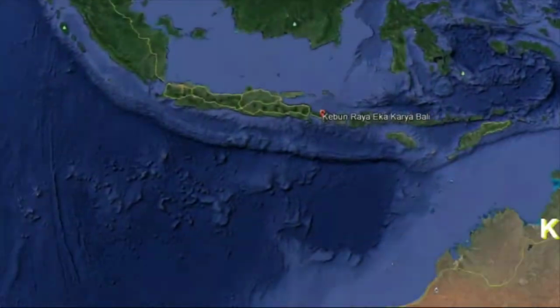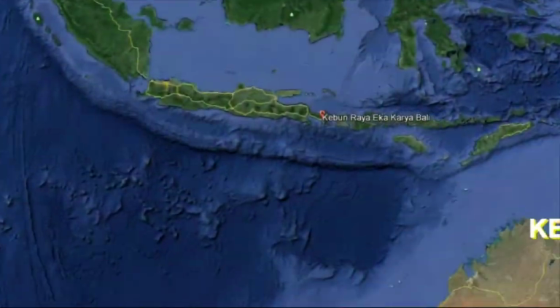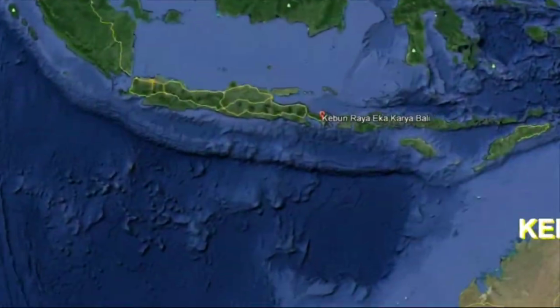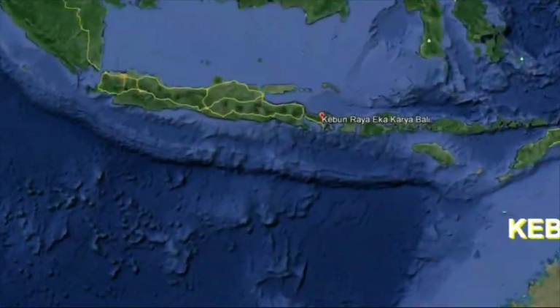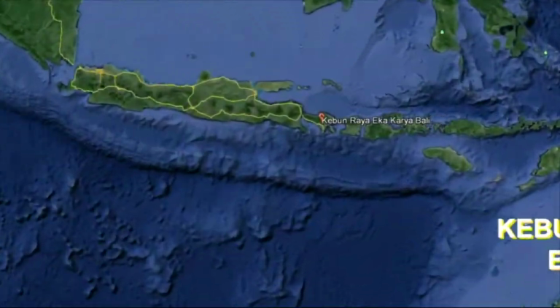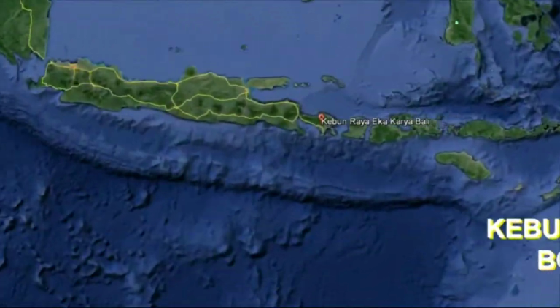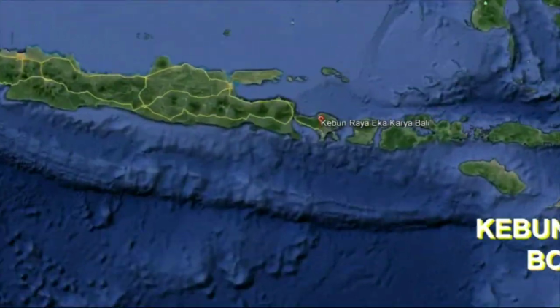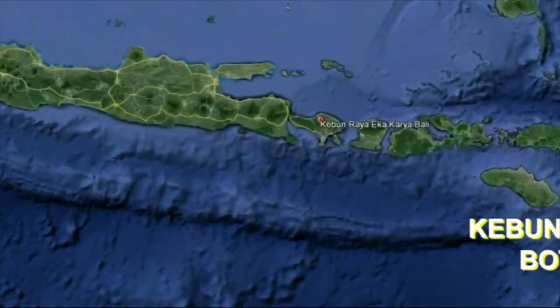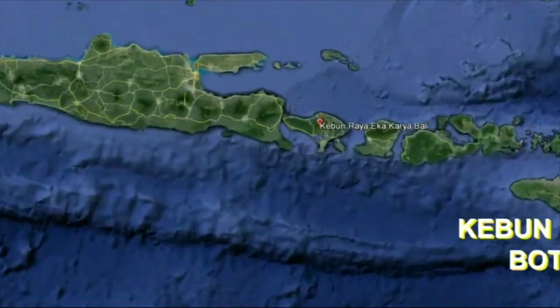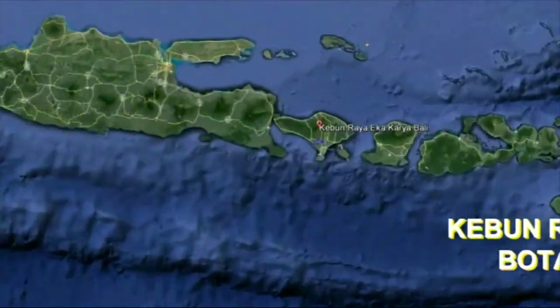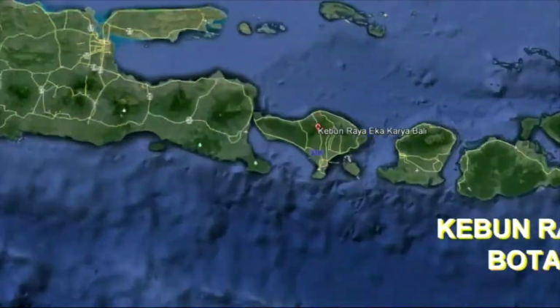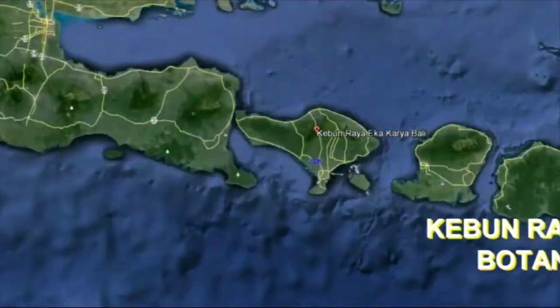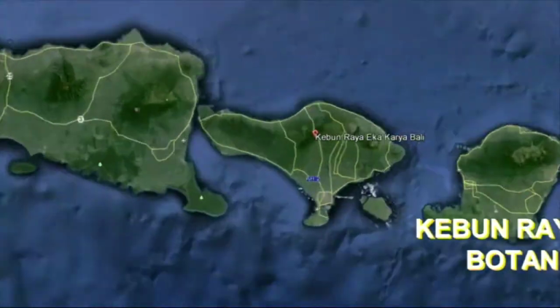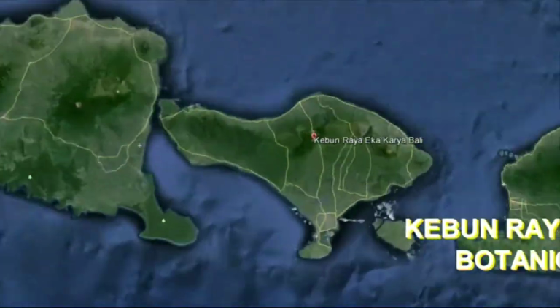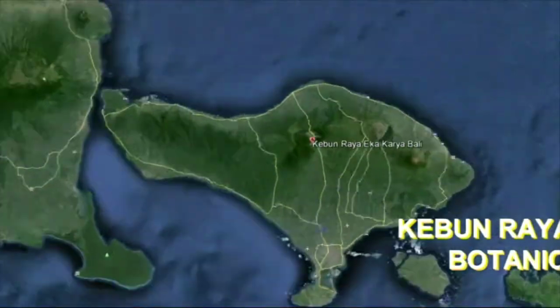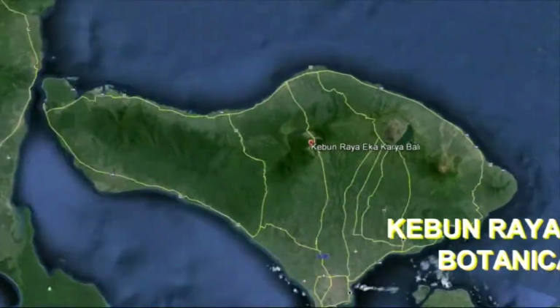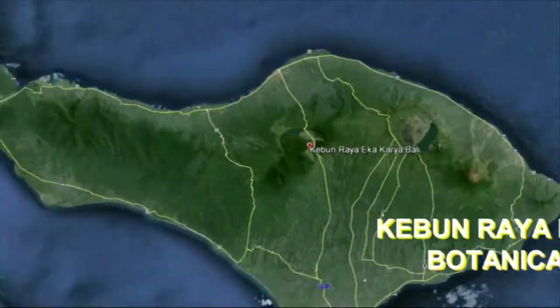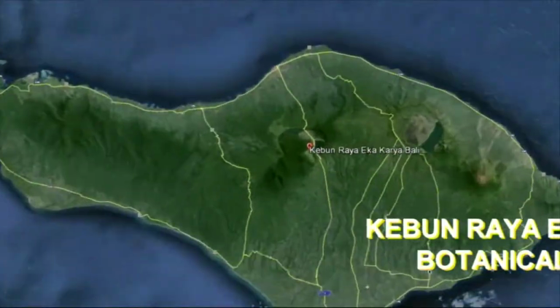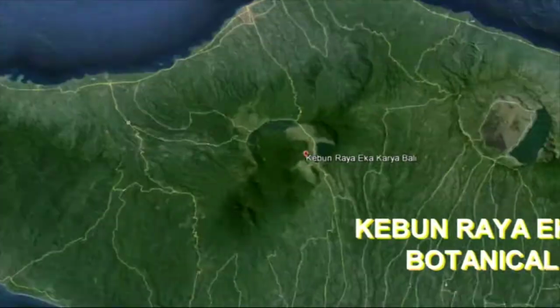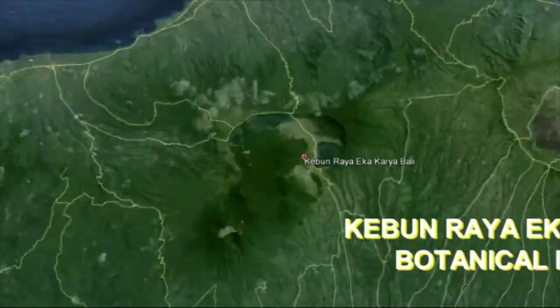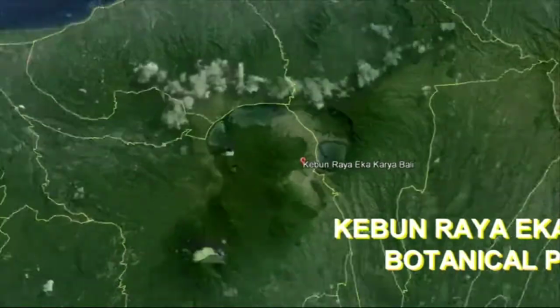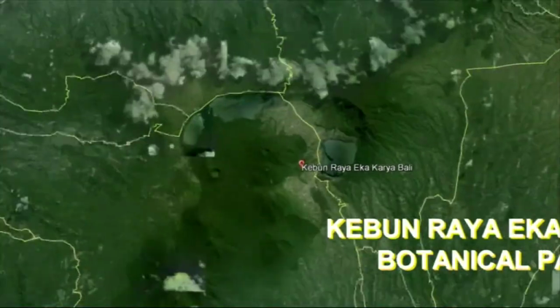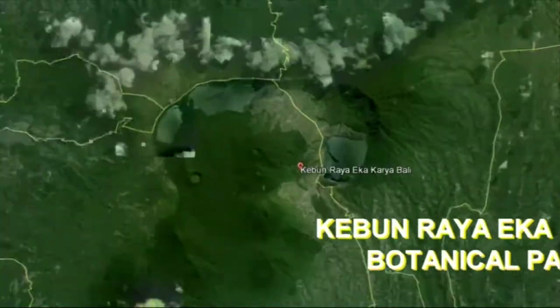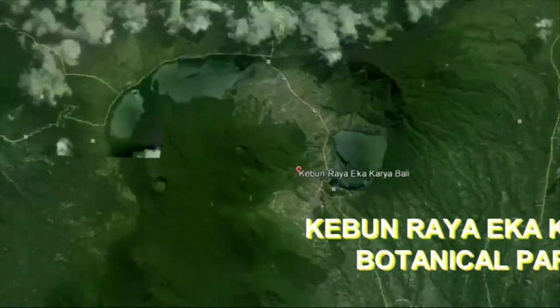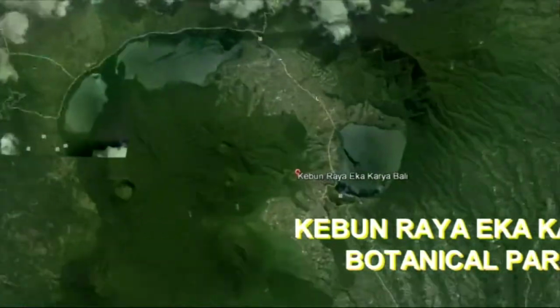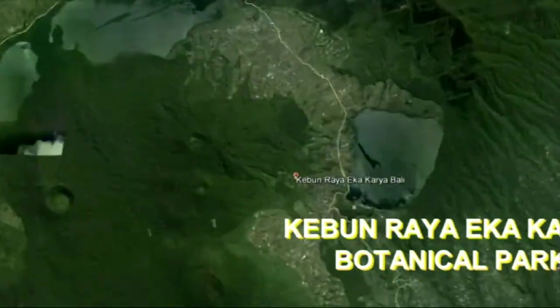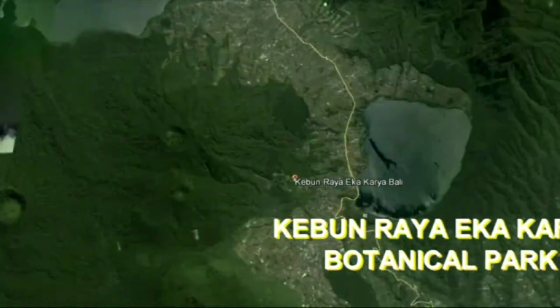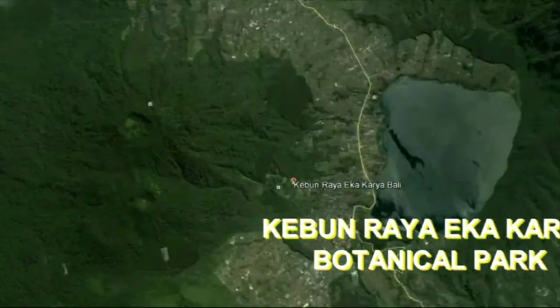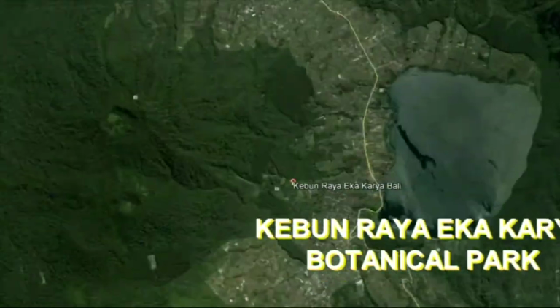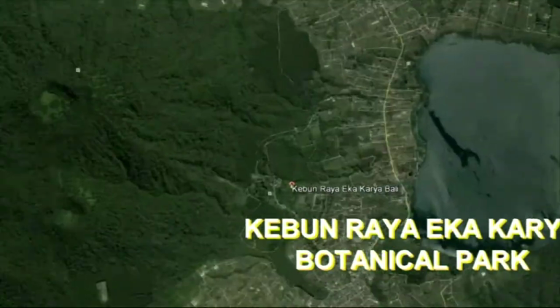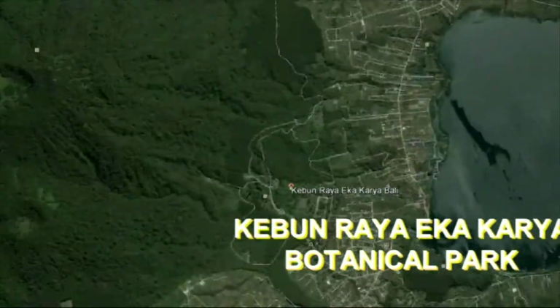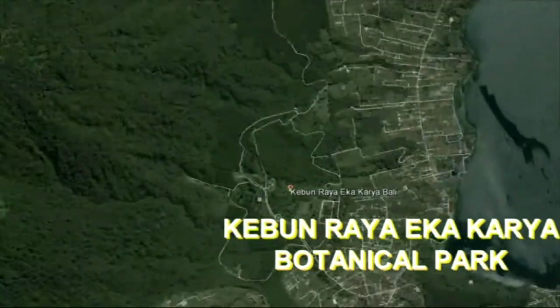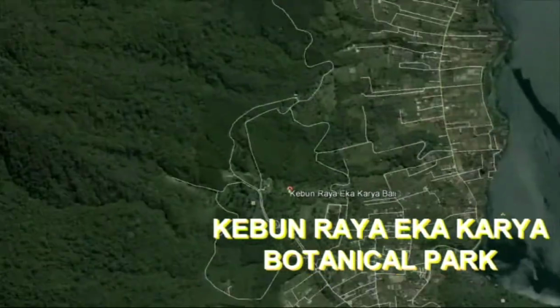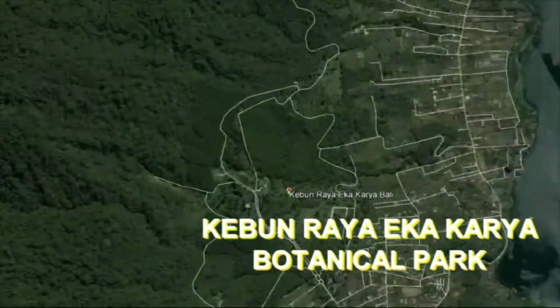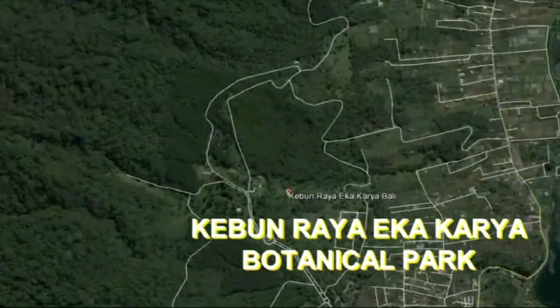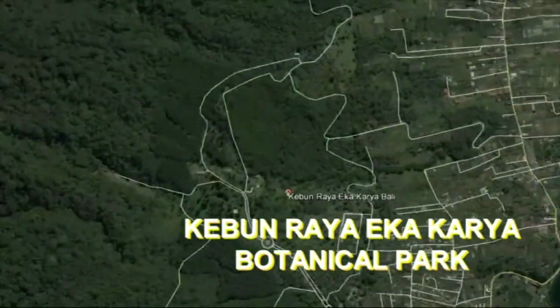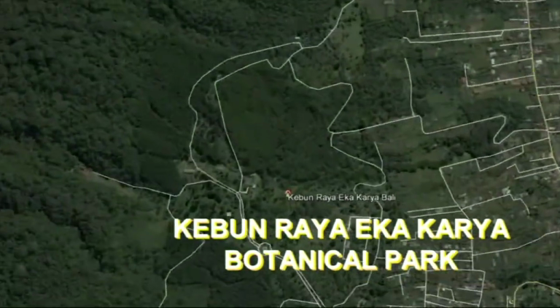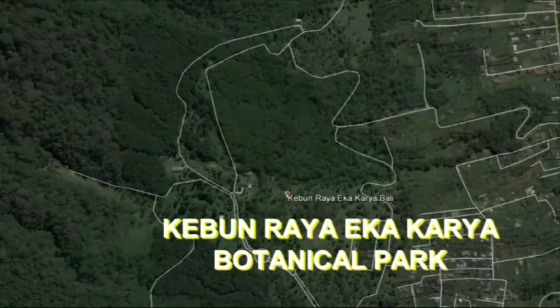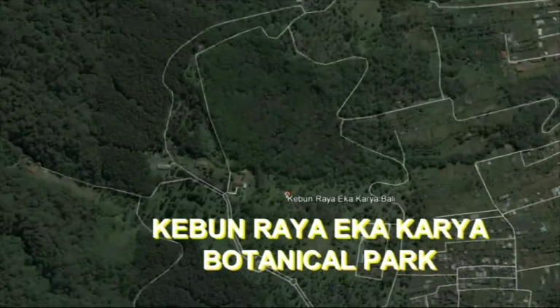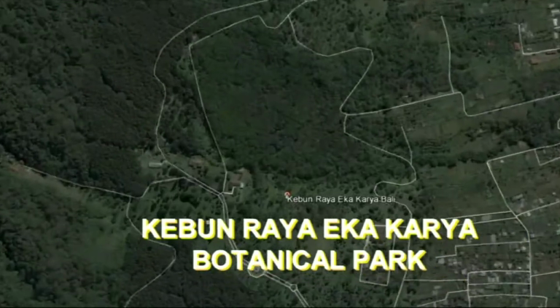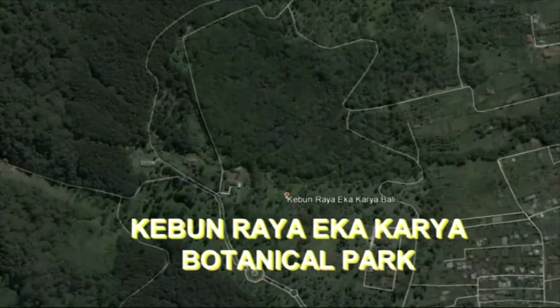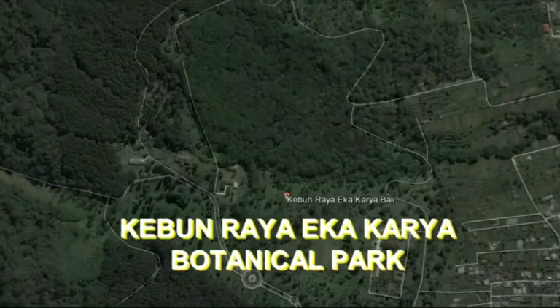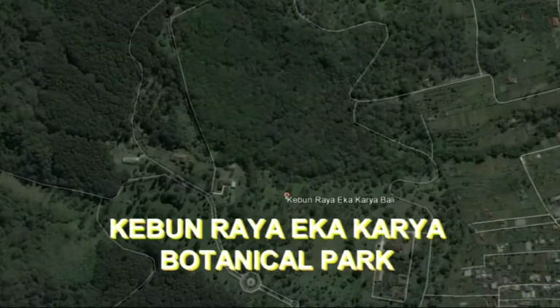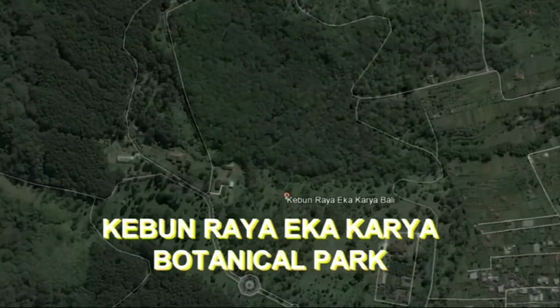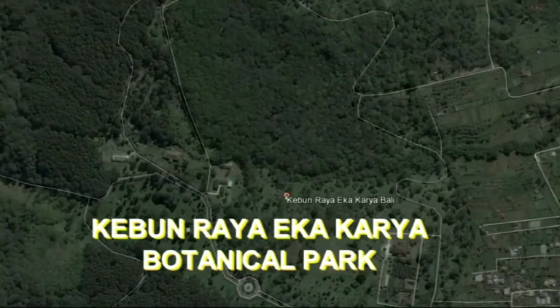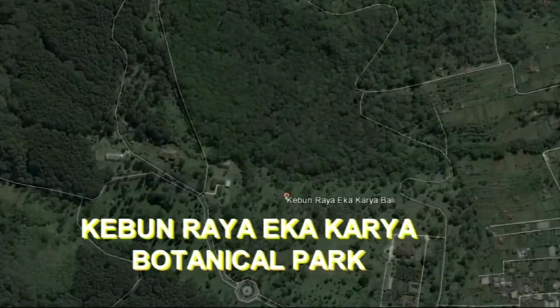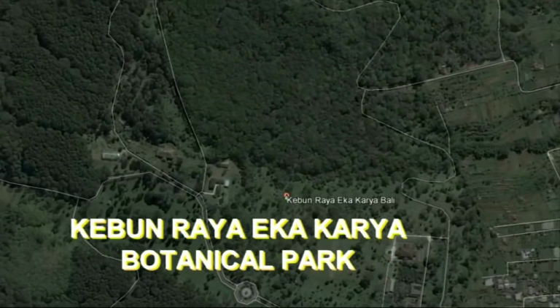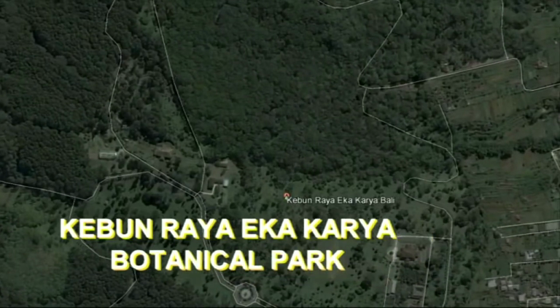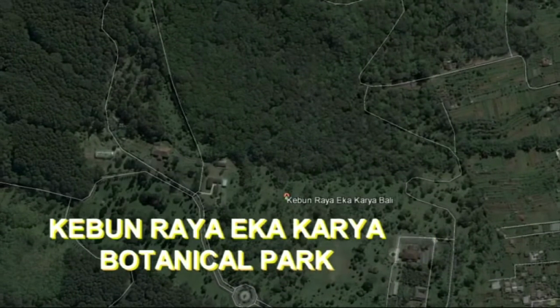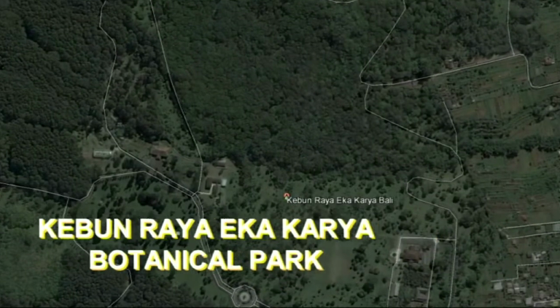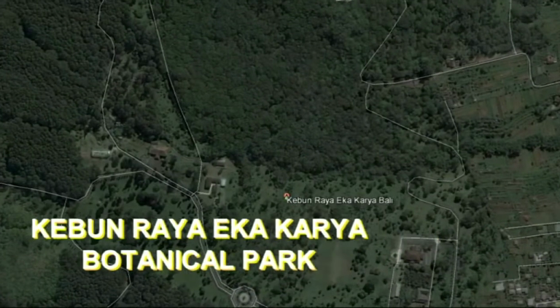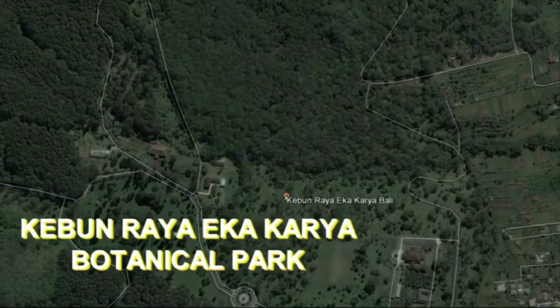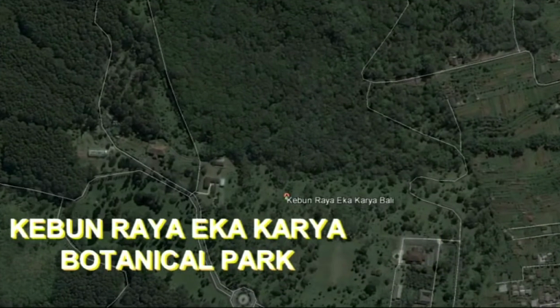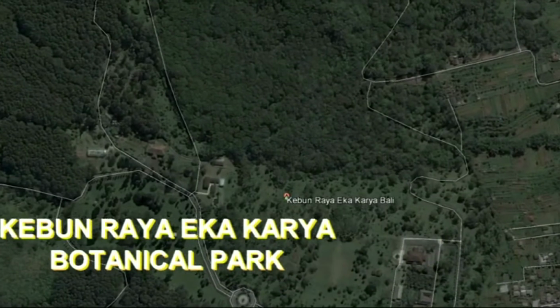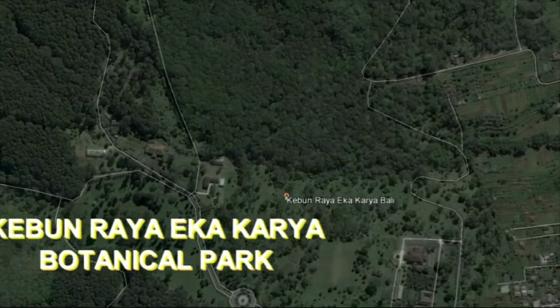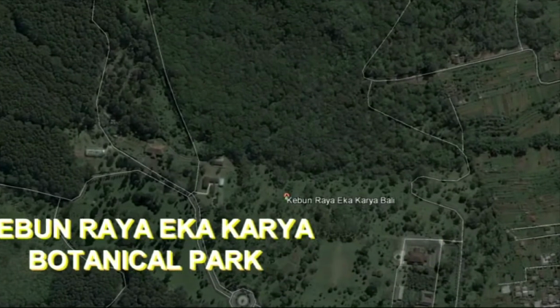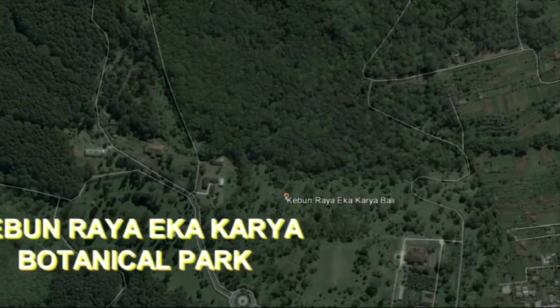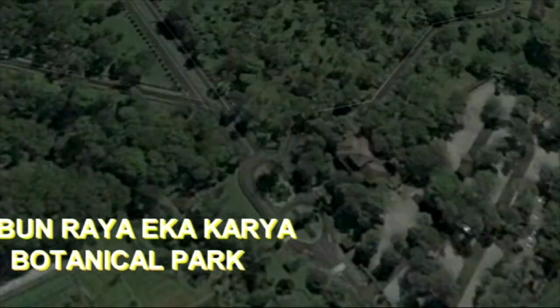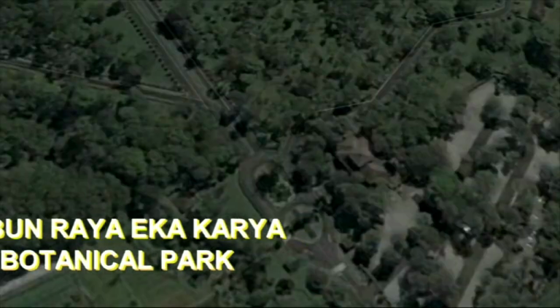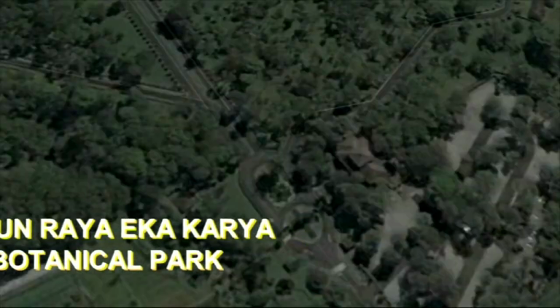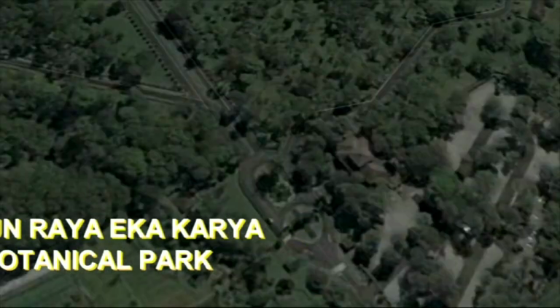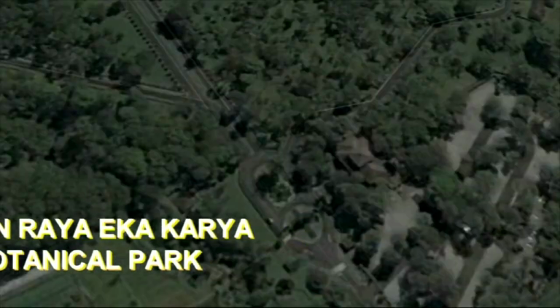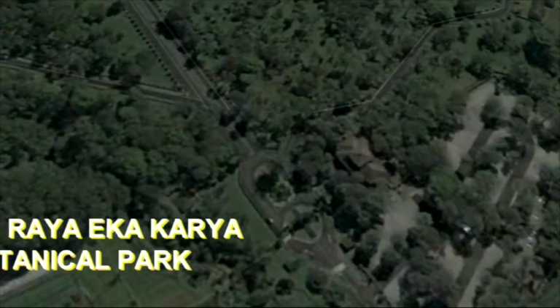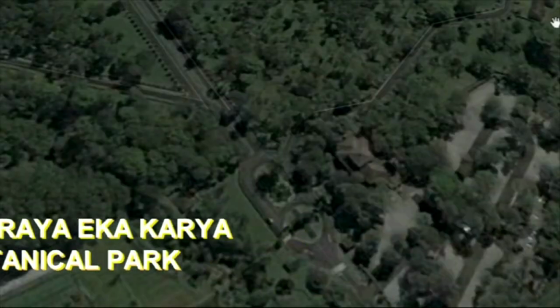Welcome to Bali's Pearls — the Bali Botanical Park, located about 70 kilometers north of Bali.